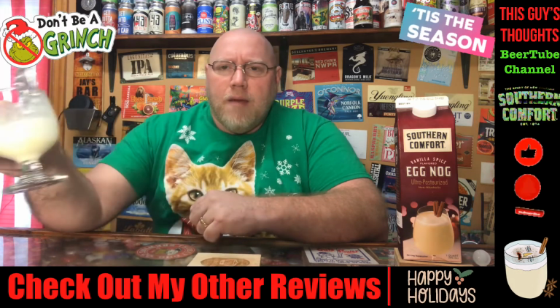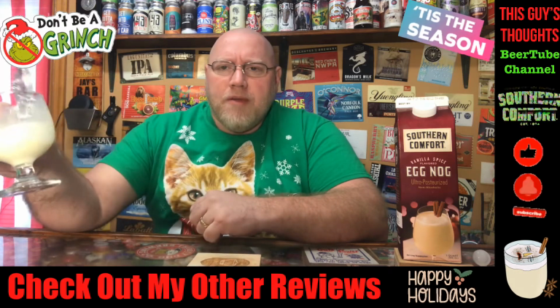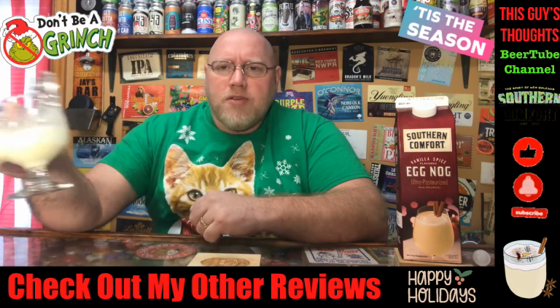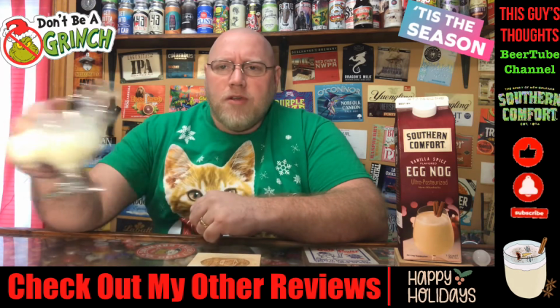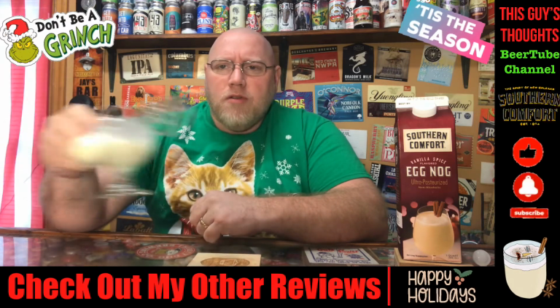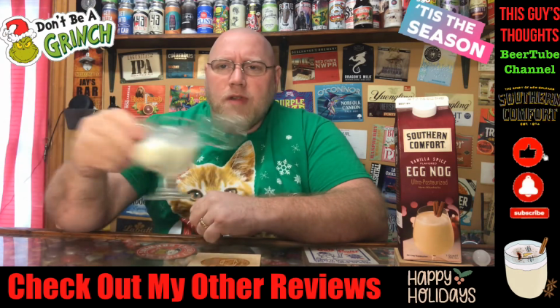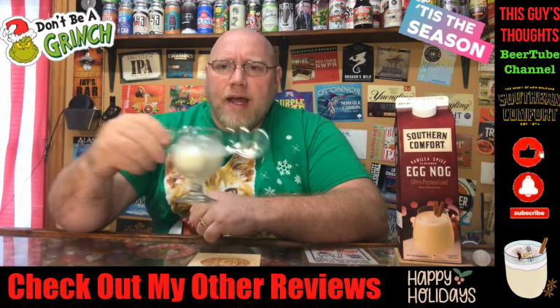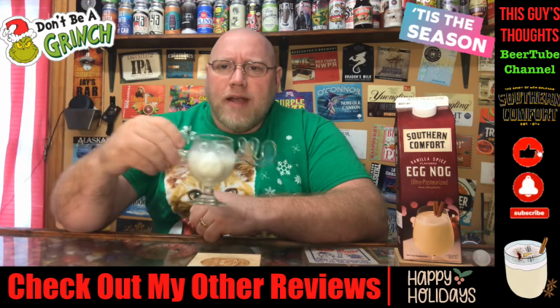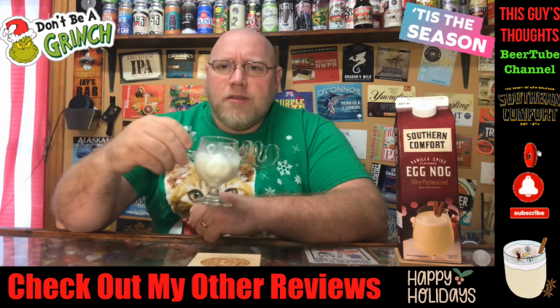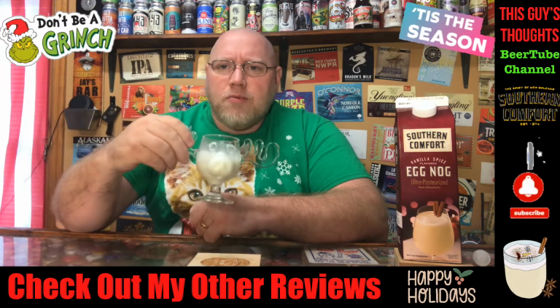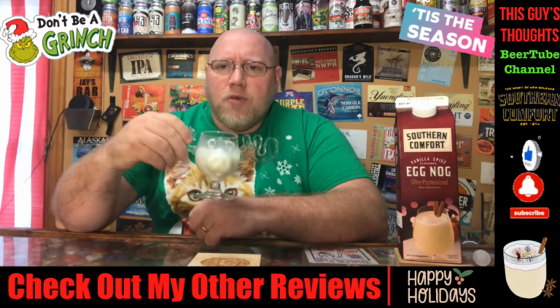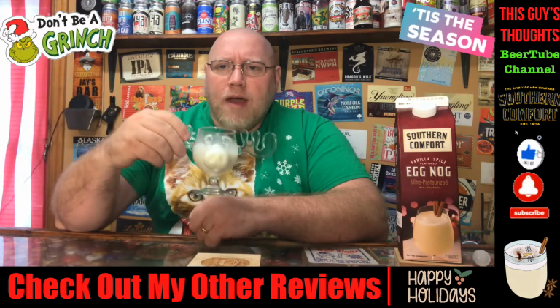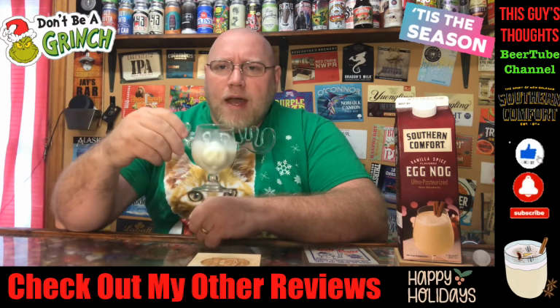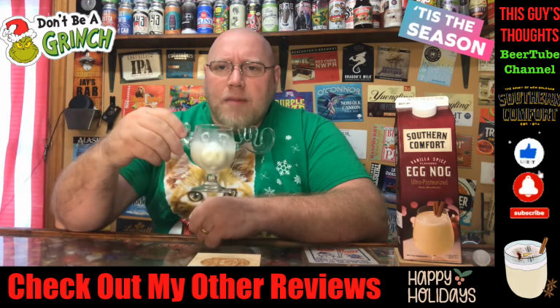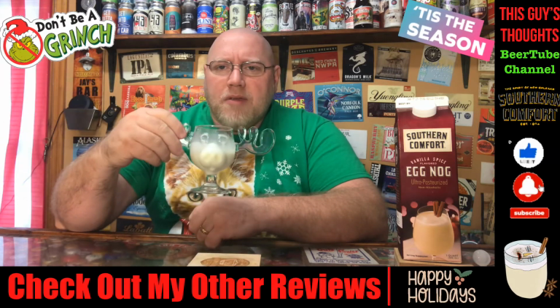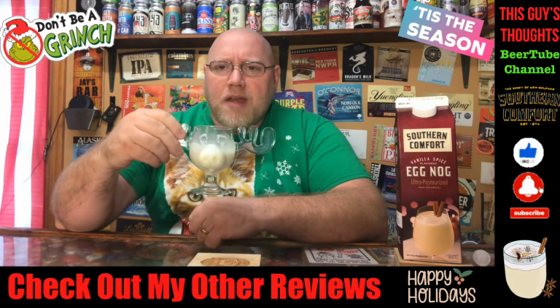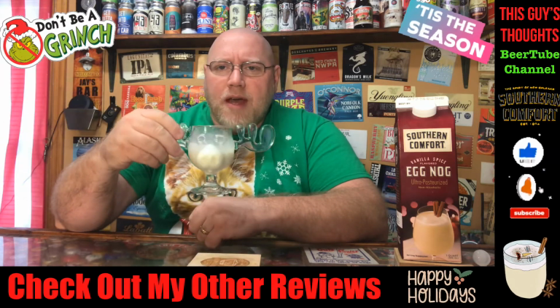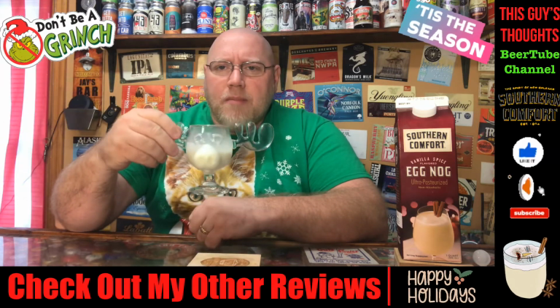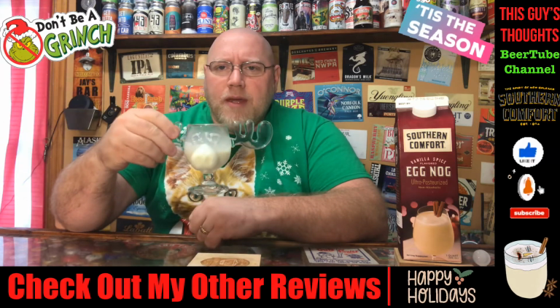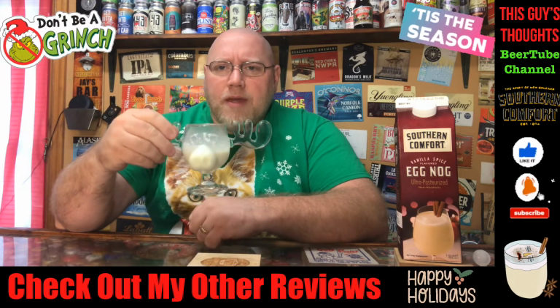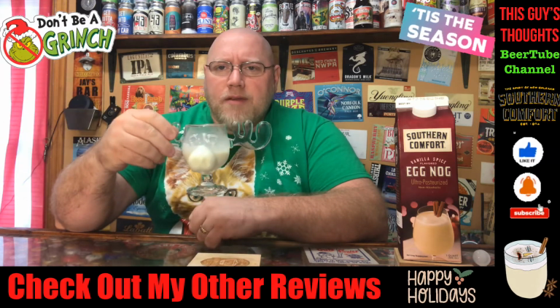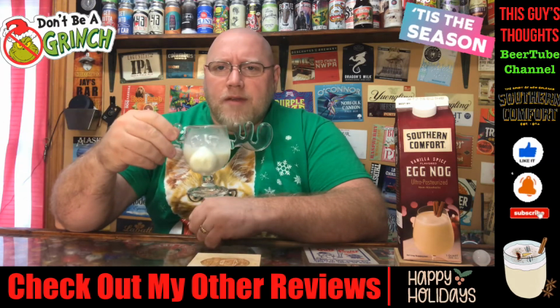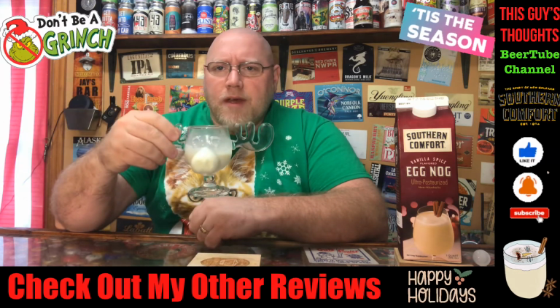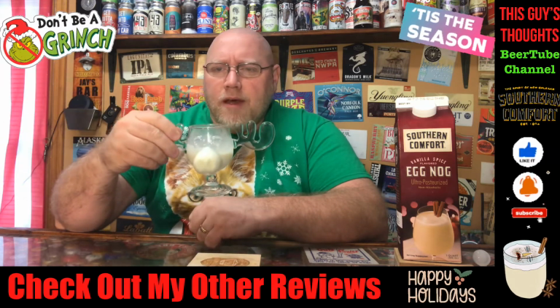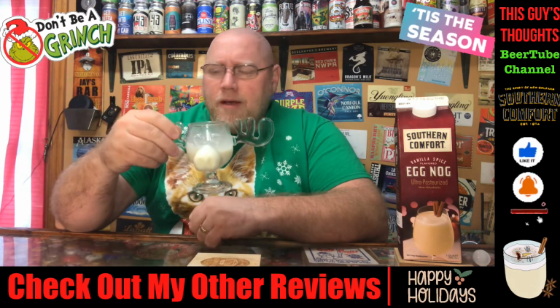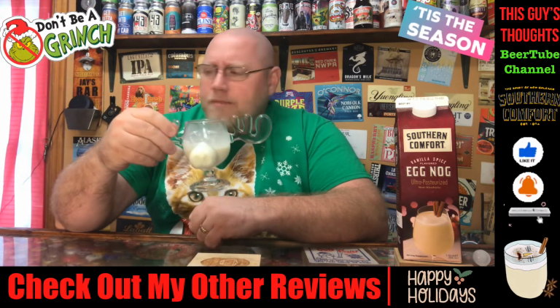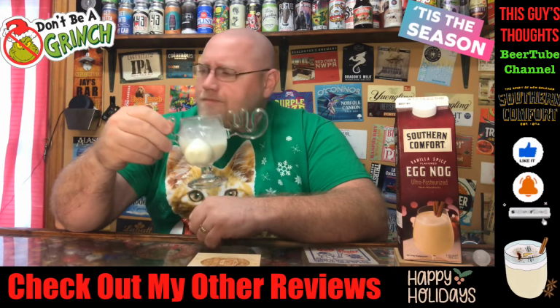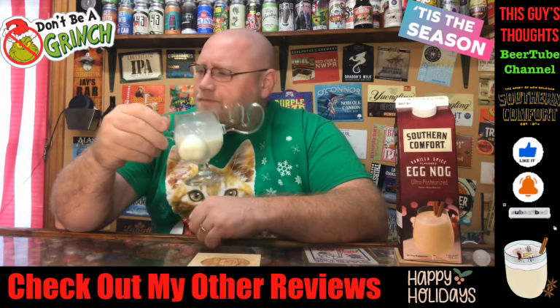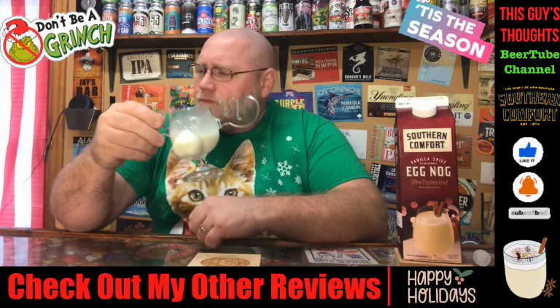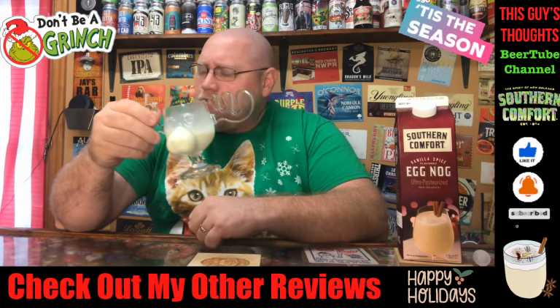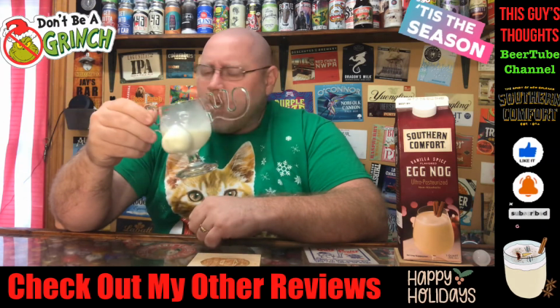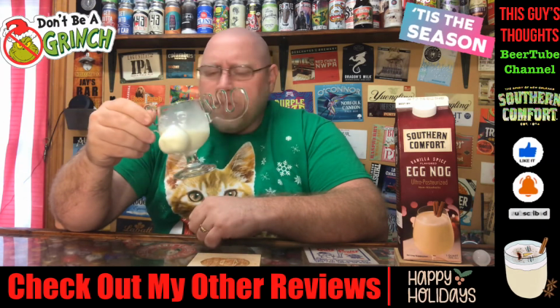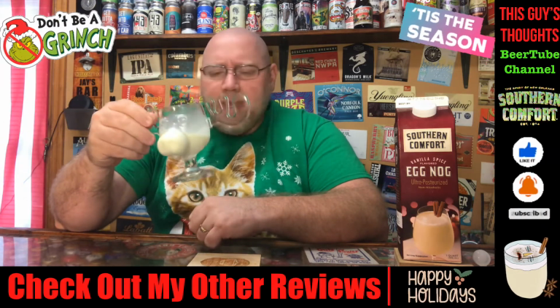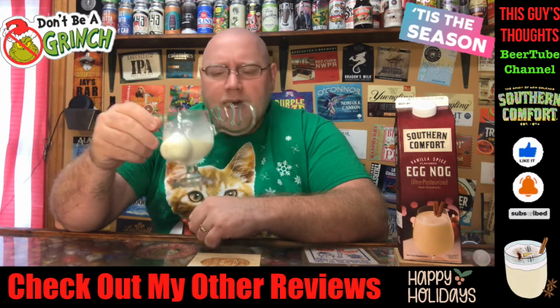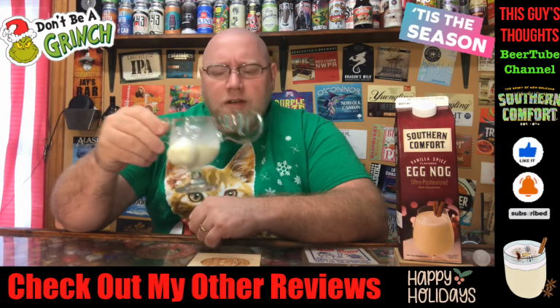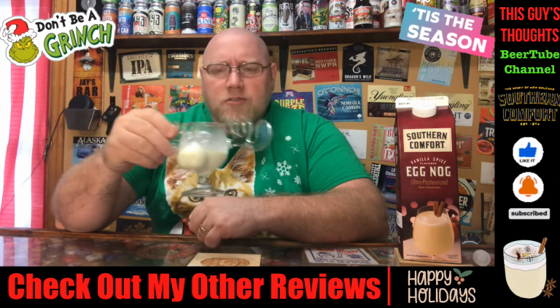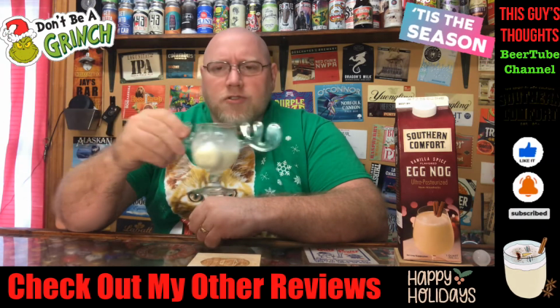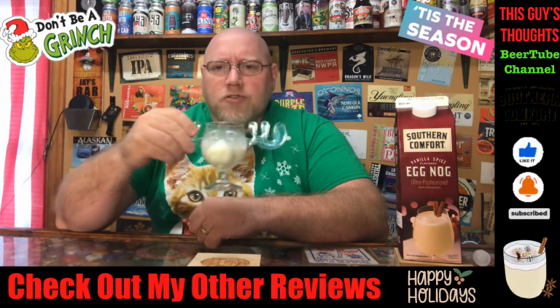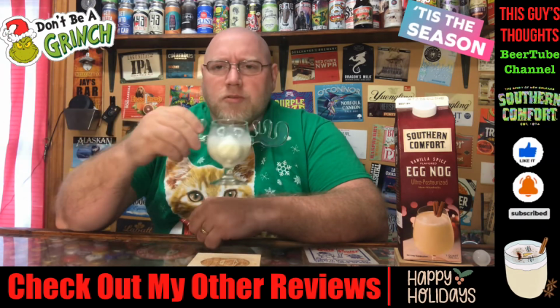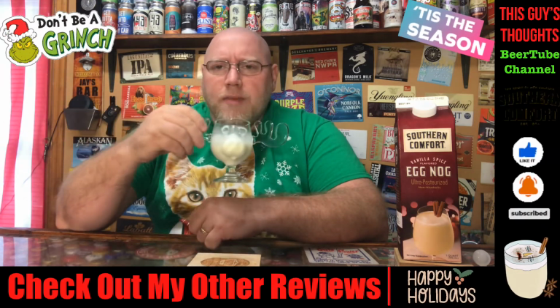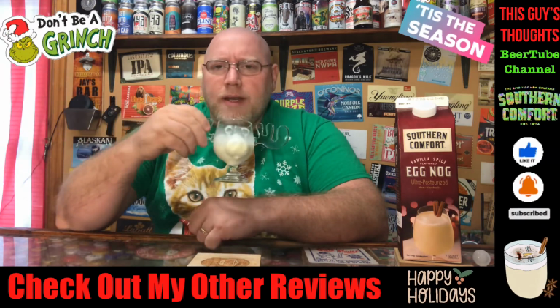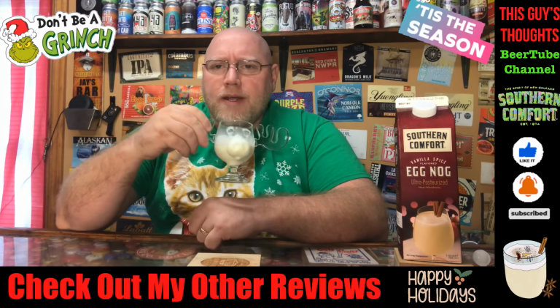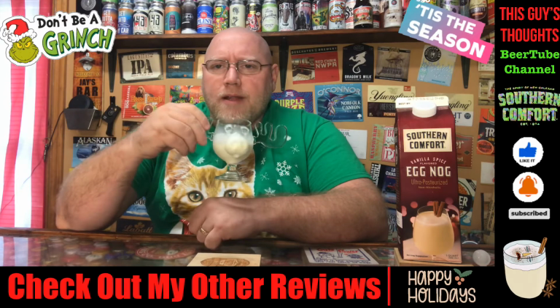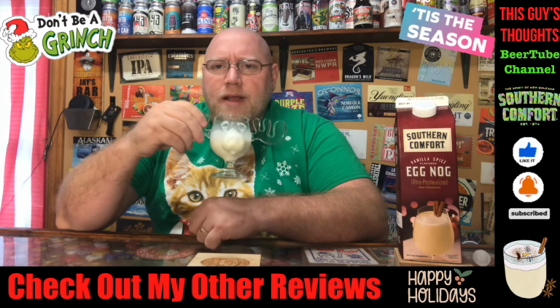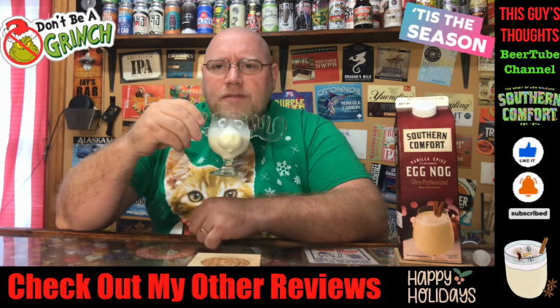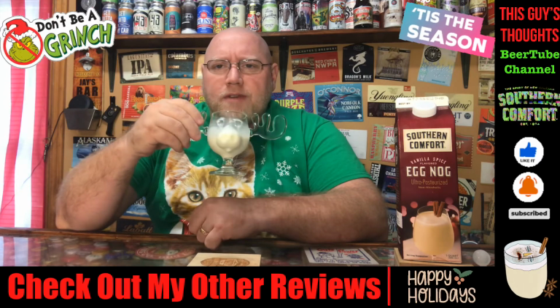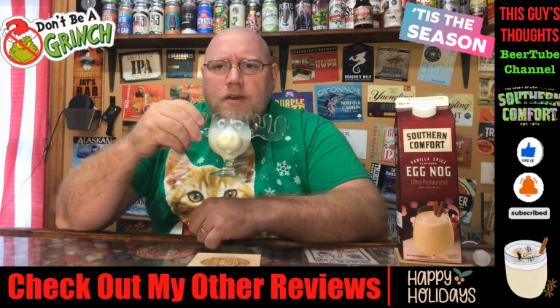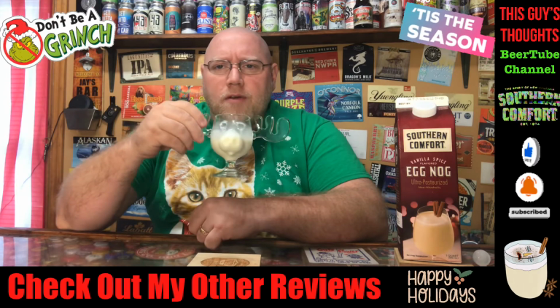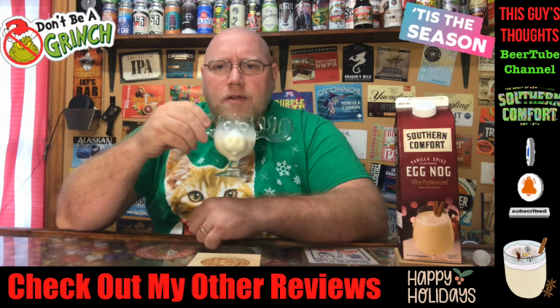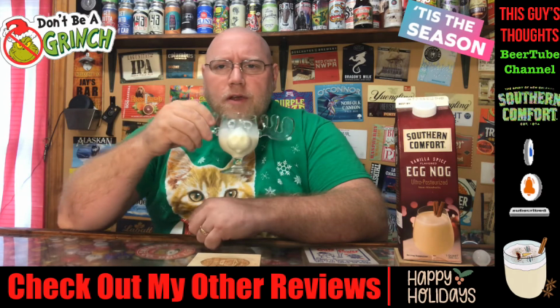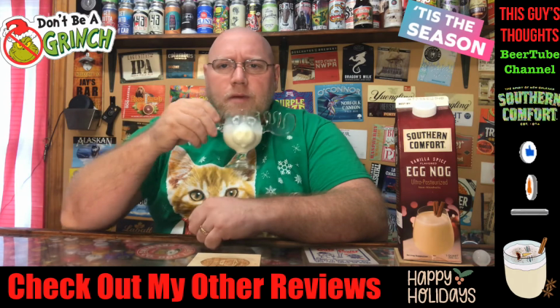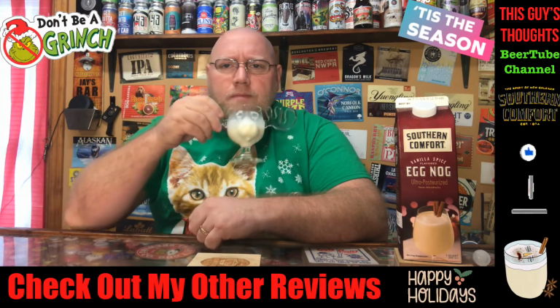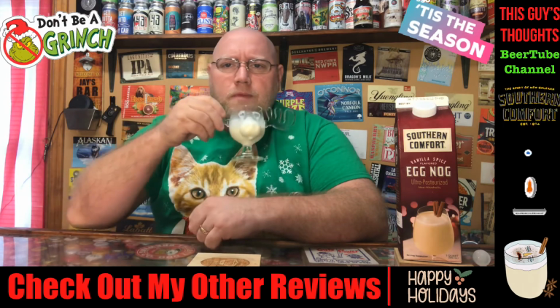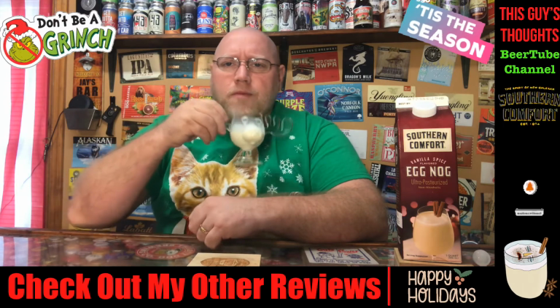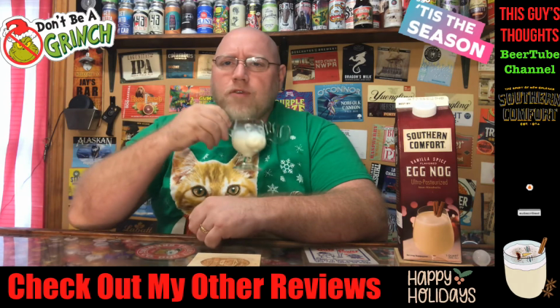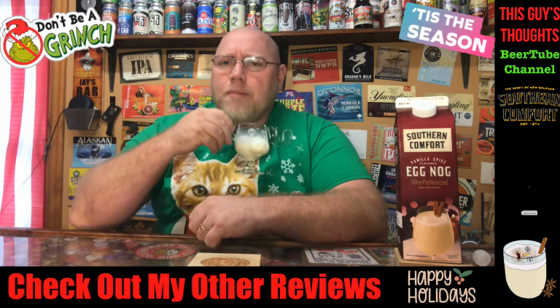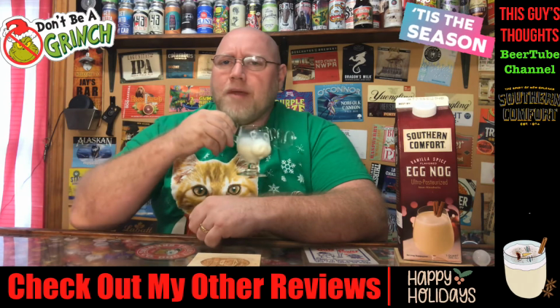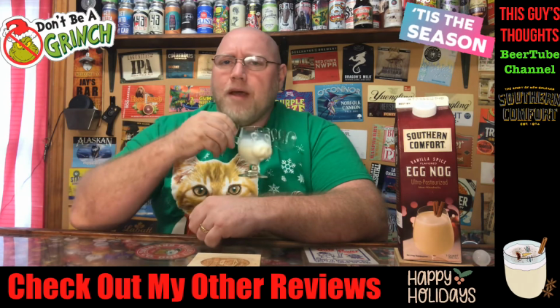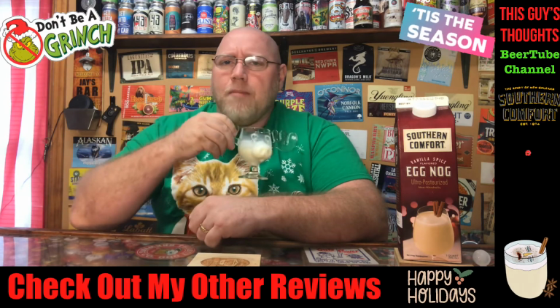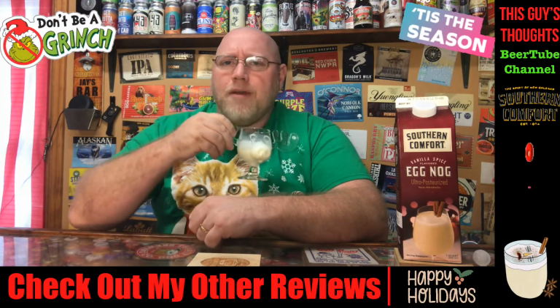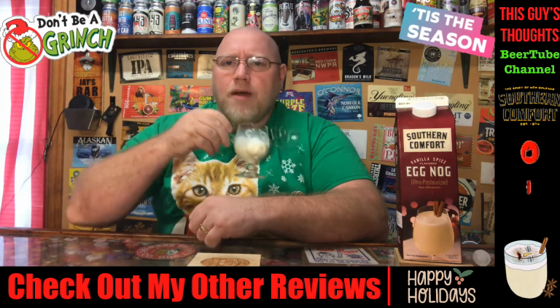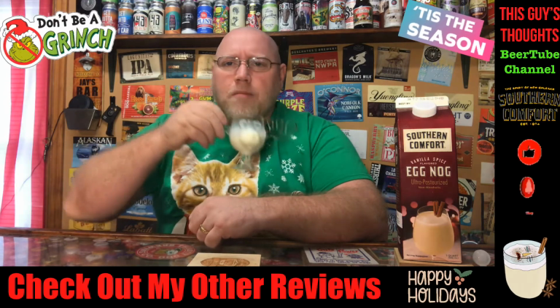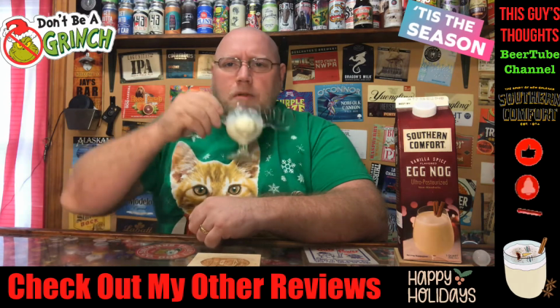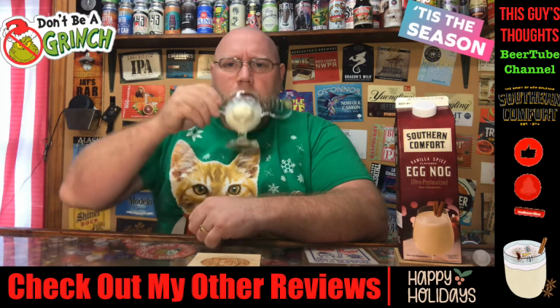Be sure you like, subscribe, and comment. Check me out on social media like I said earlier, and drop a comment down below.